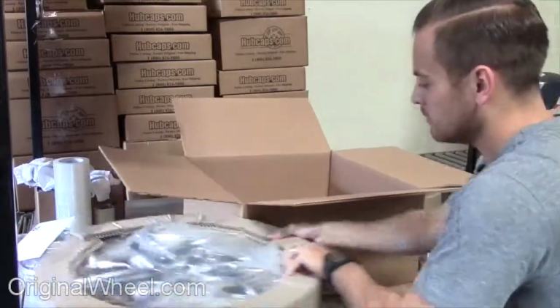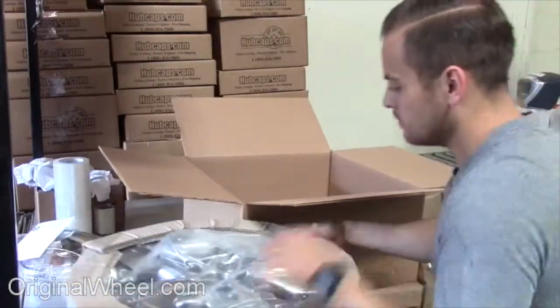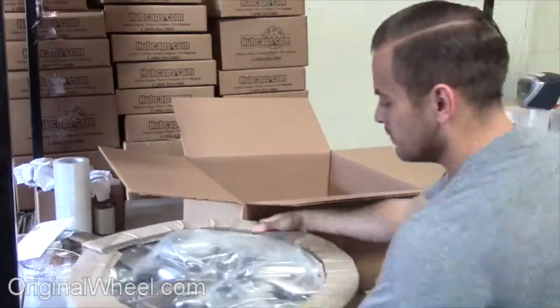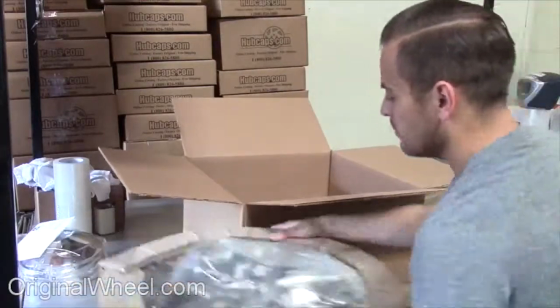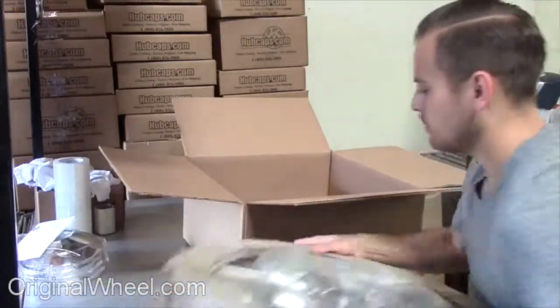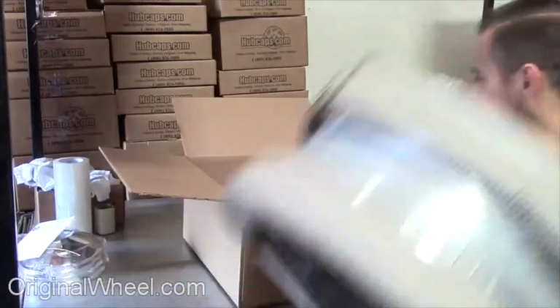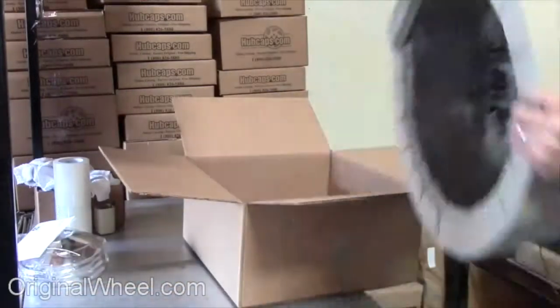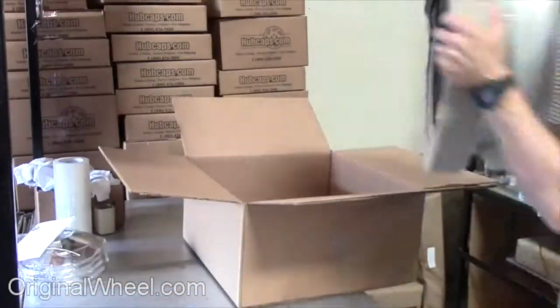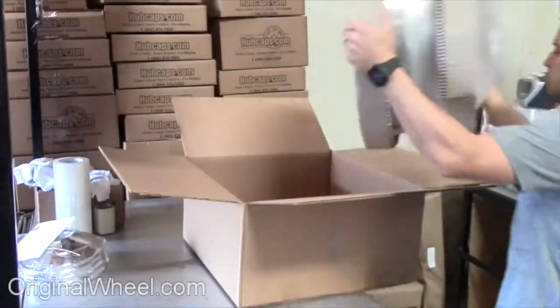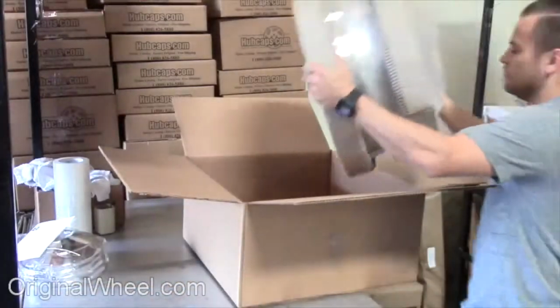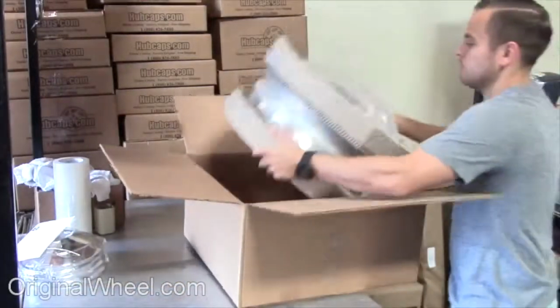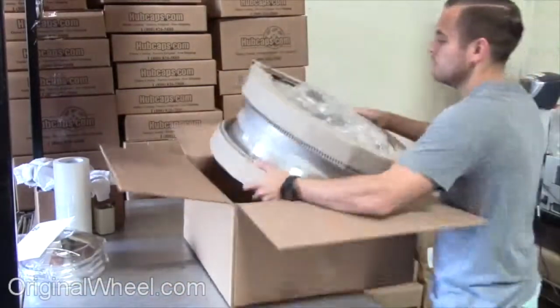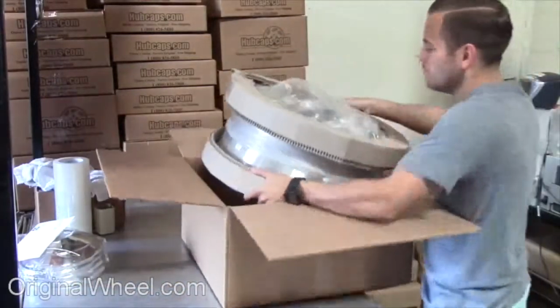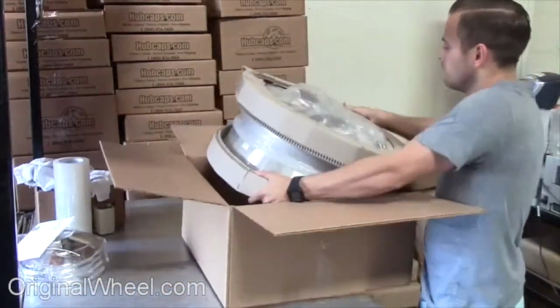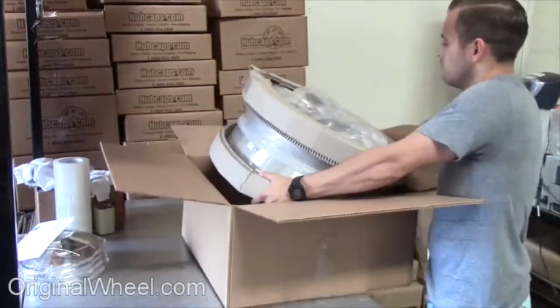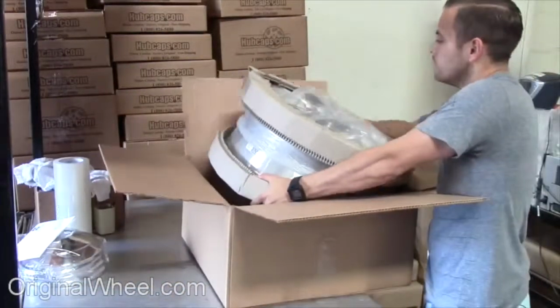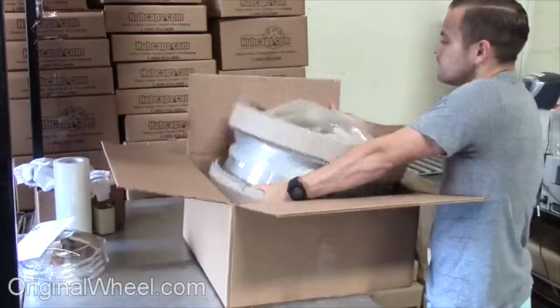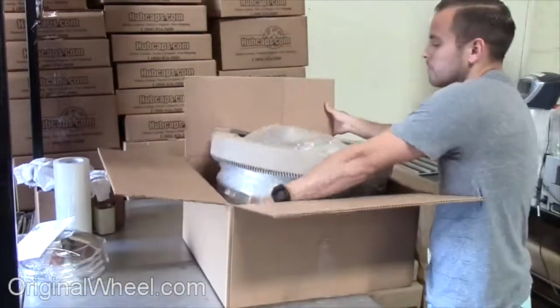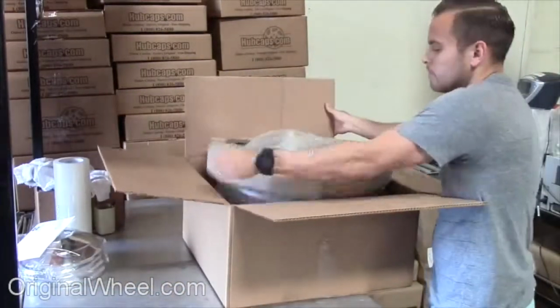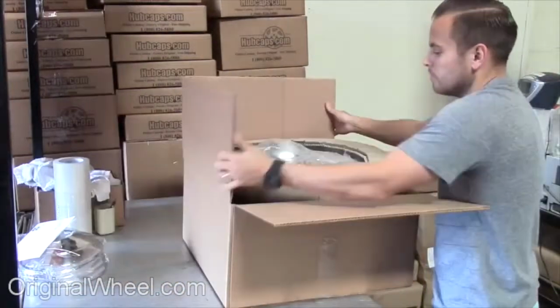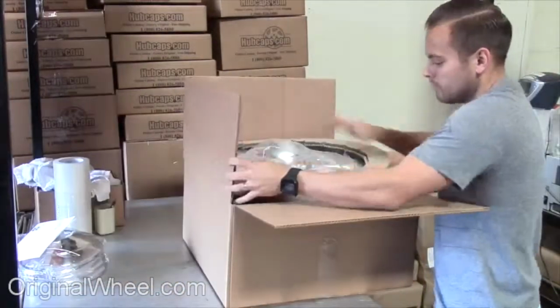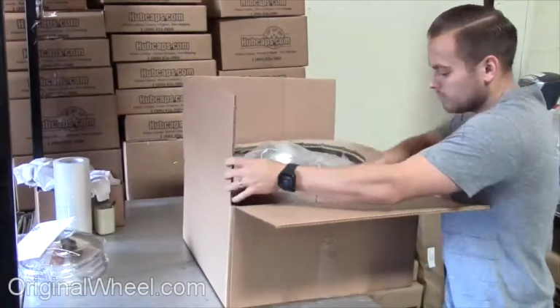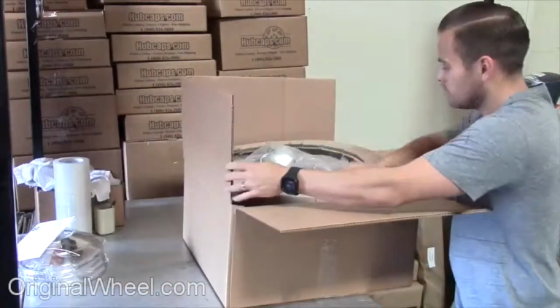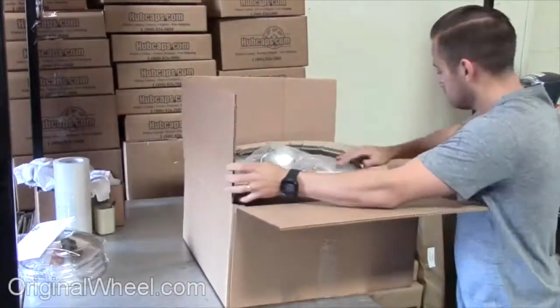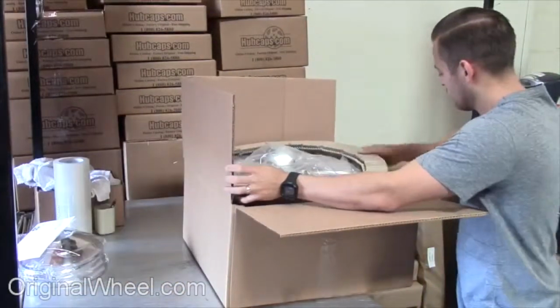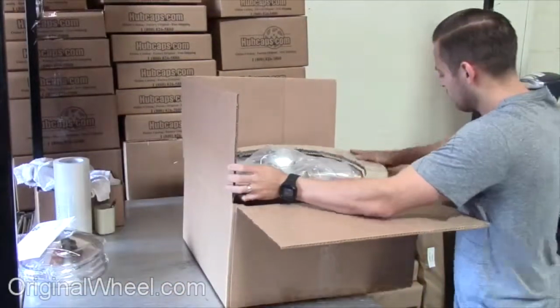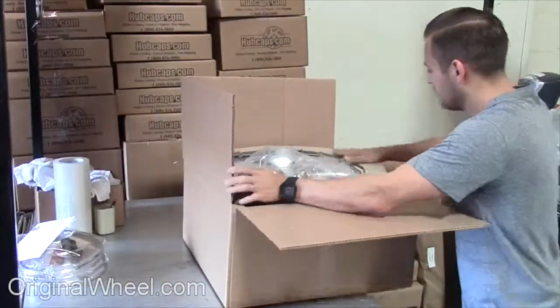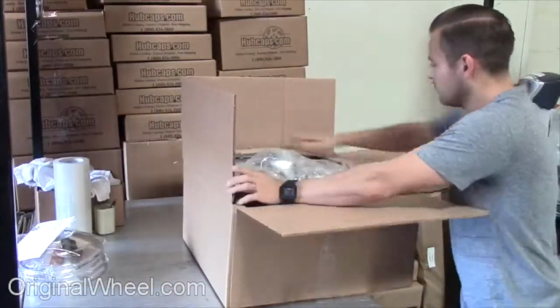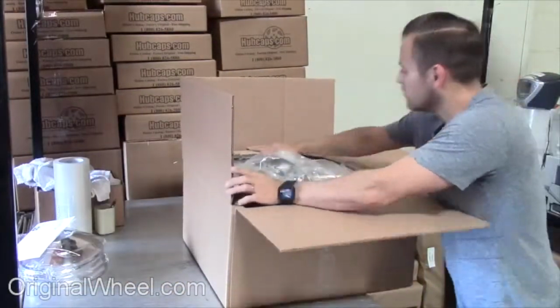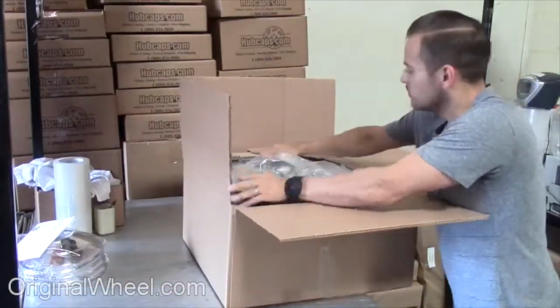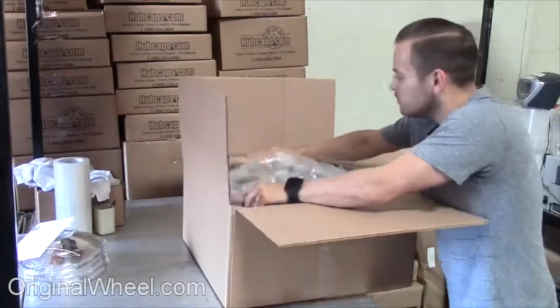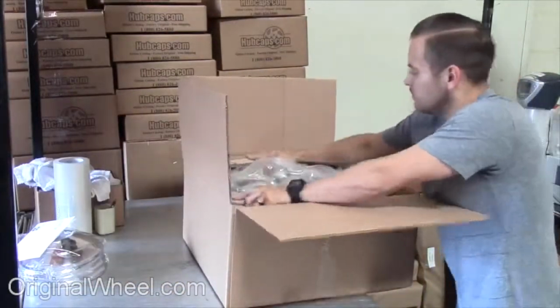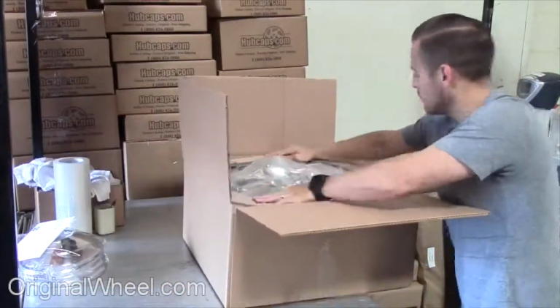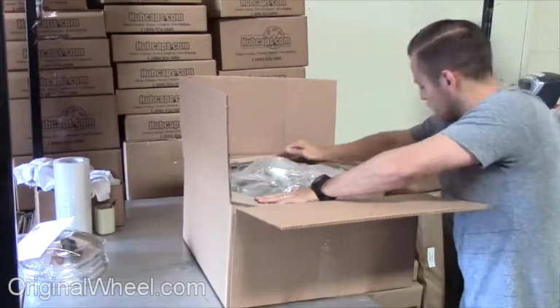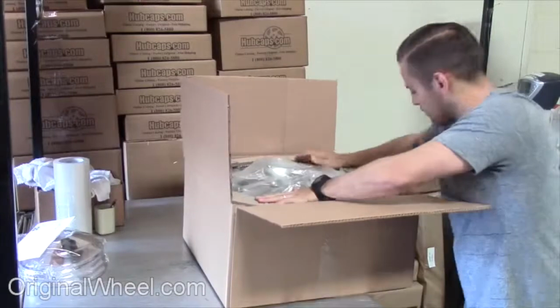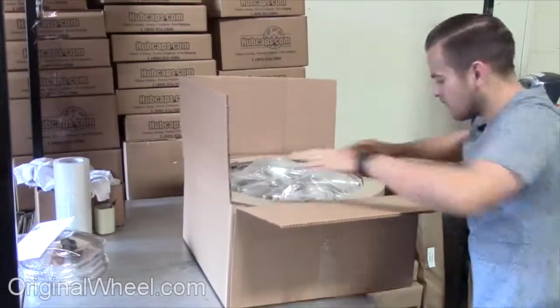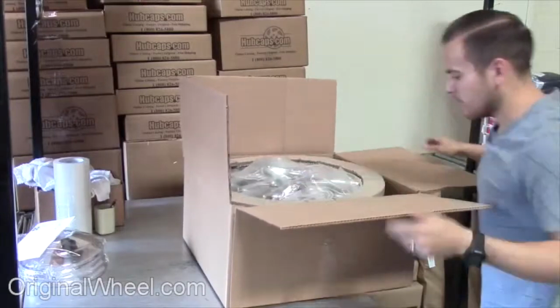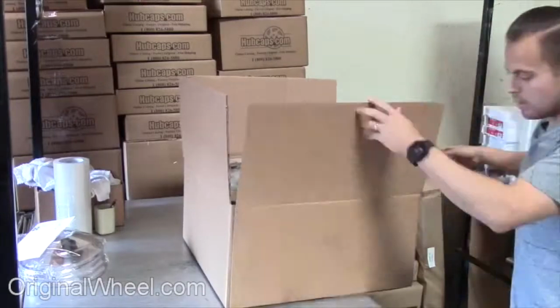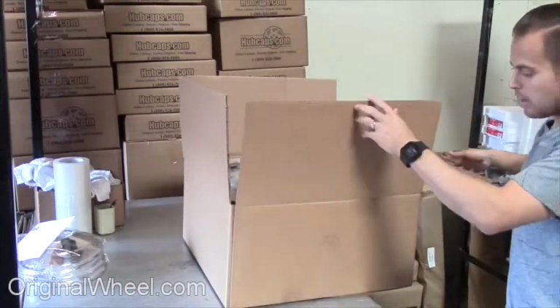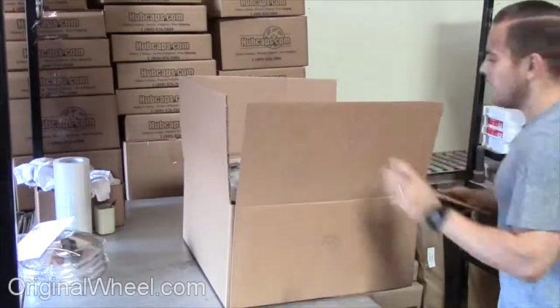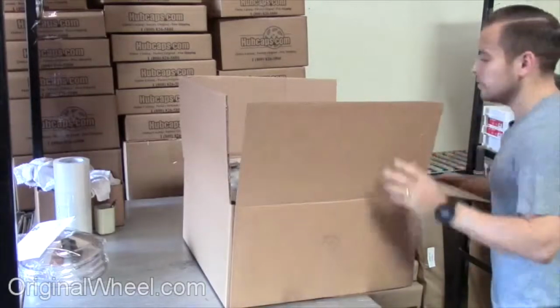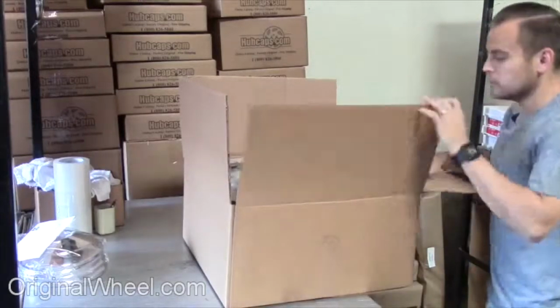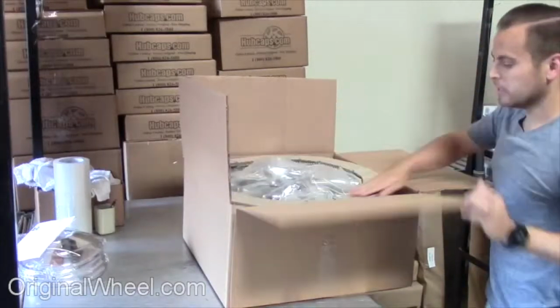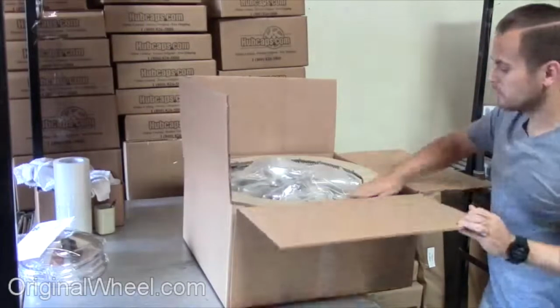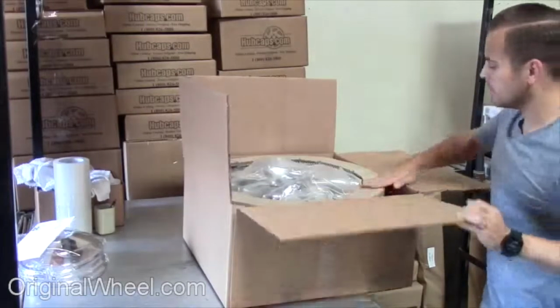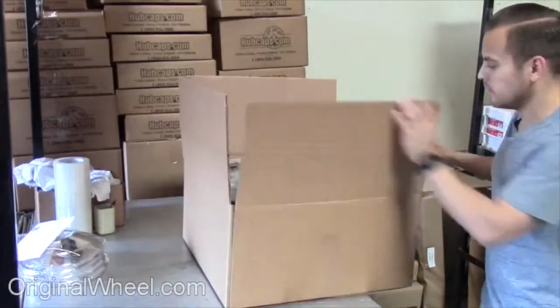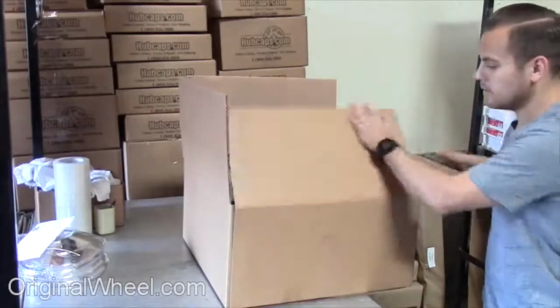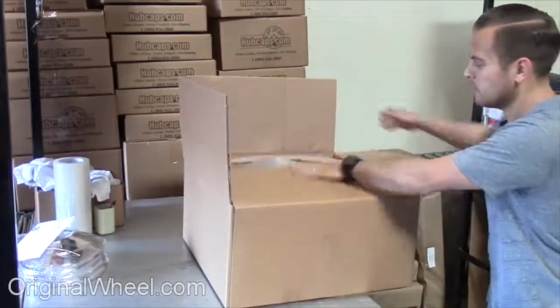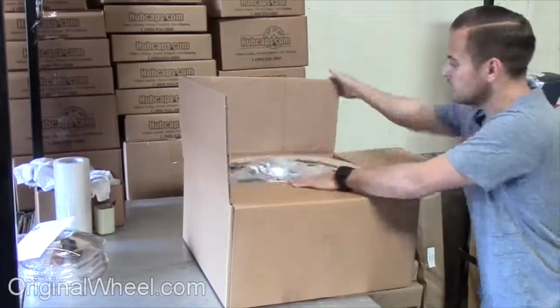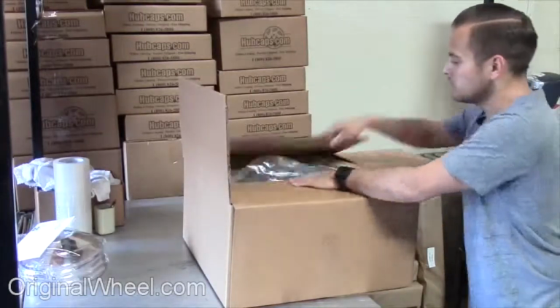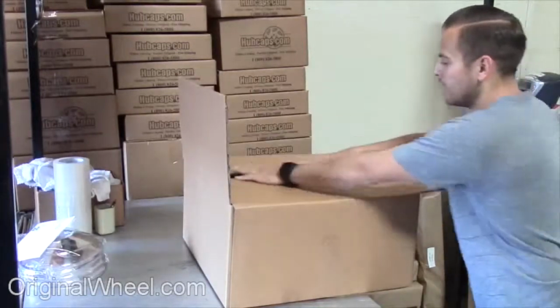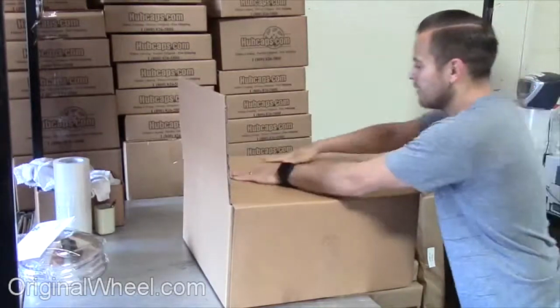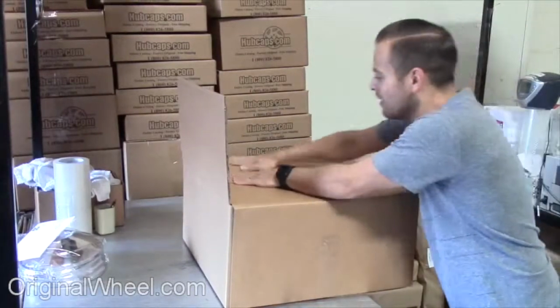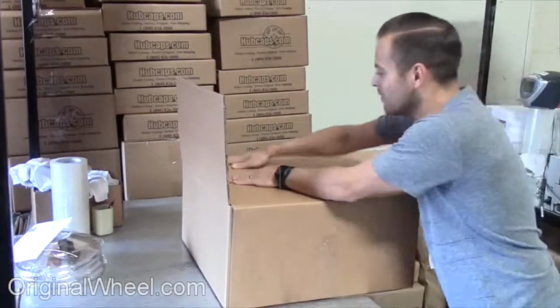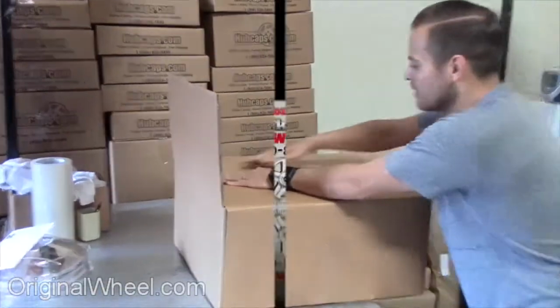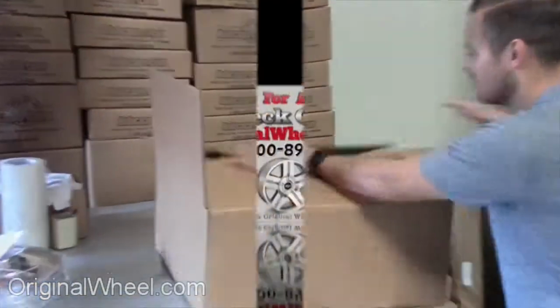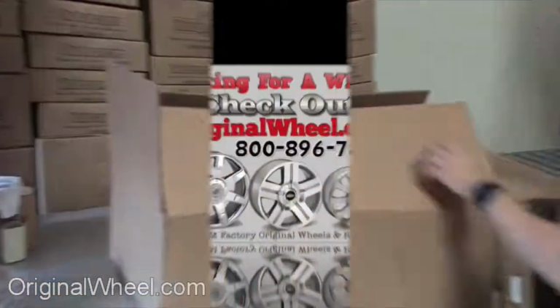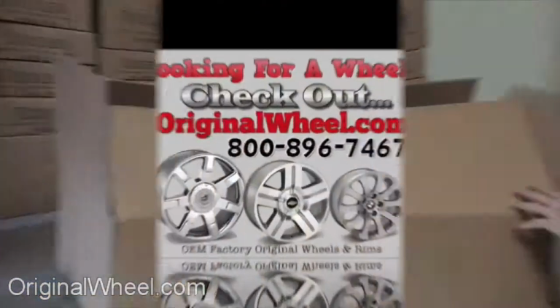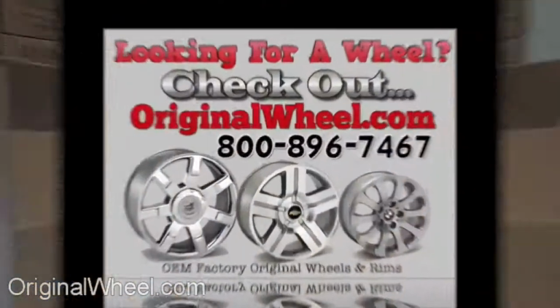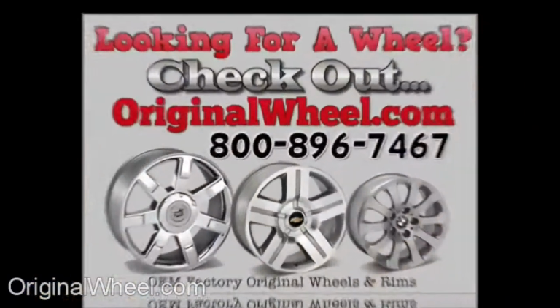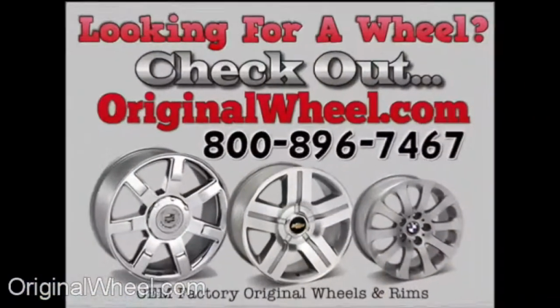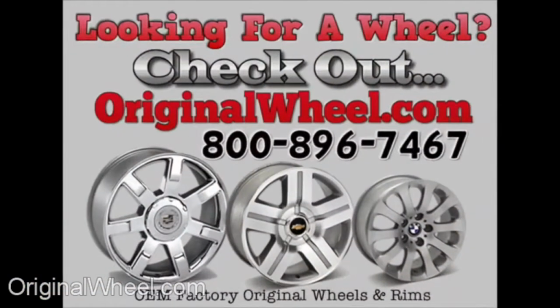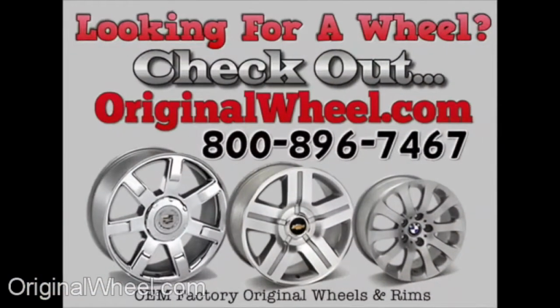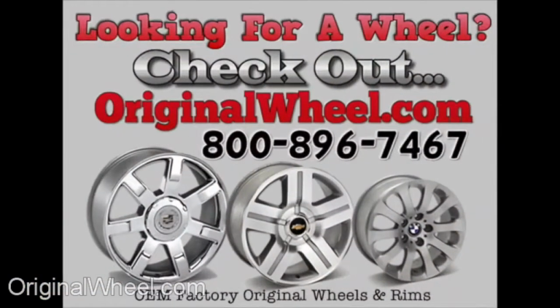At OriginalWheel.com, your shipping is insured. We know proper packaging of your wheels will guarantee that your wheels arrive safely to their destination.